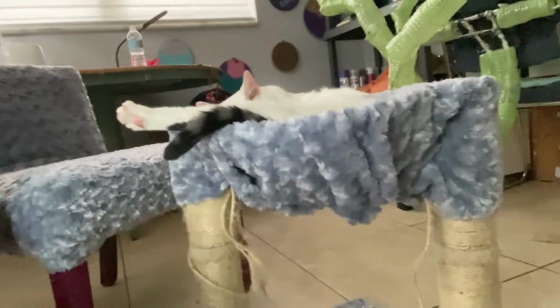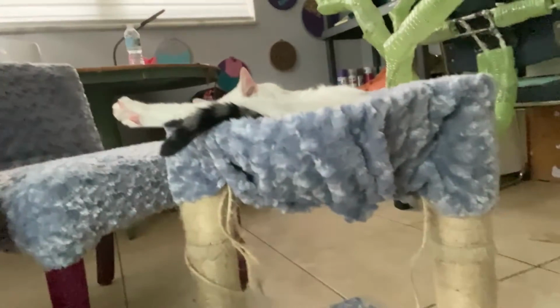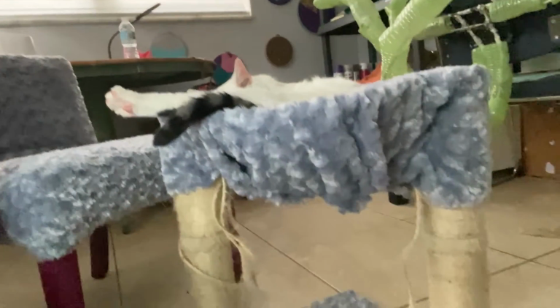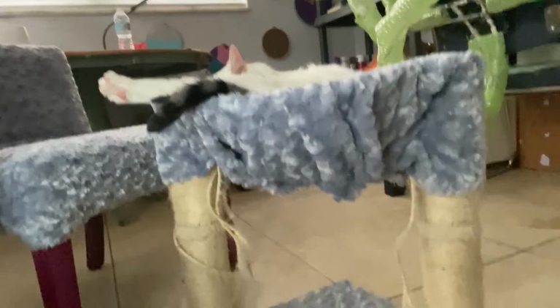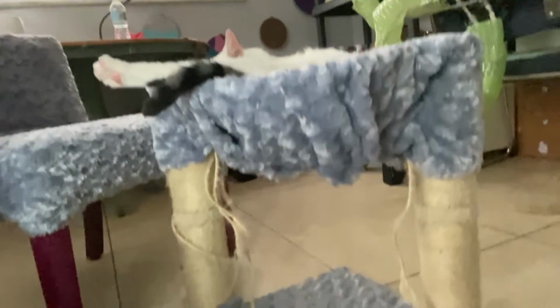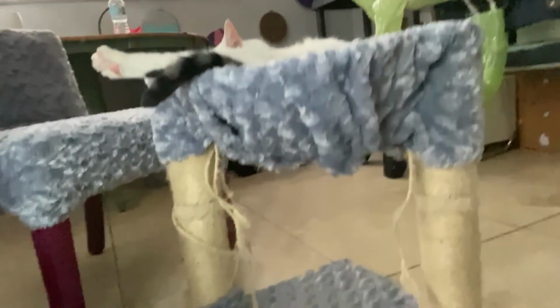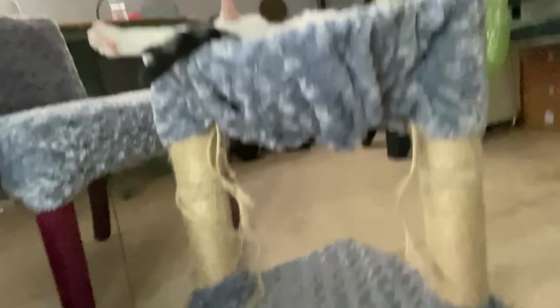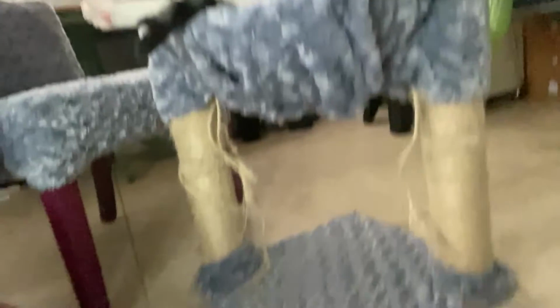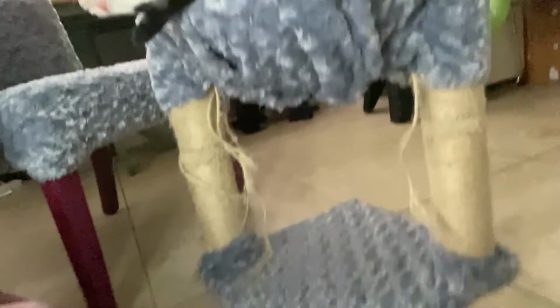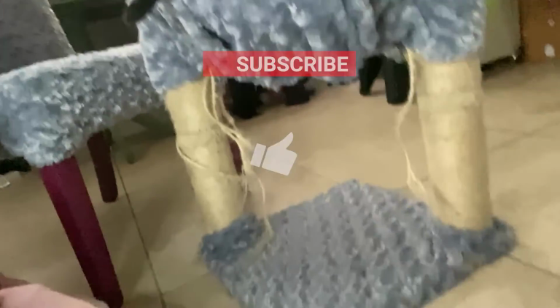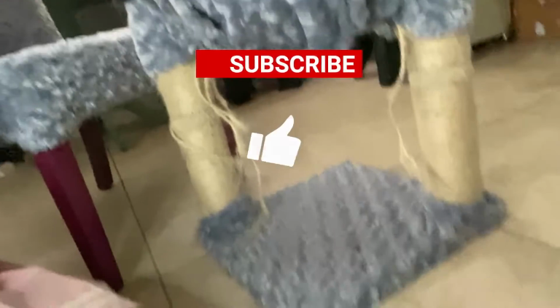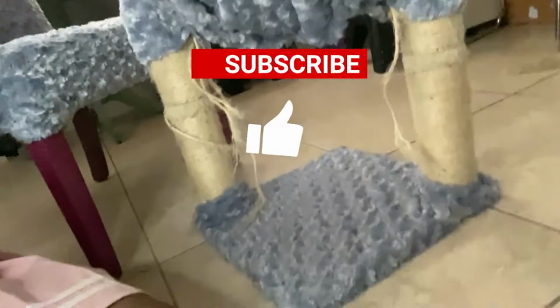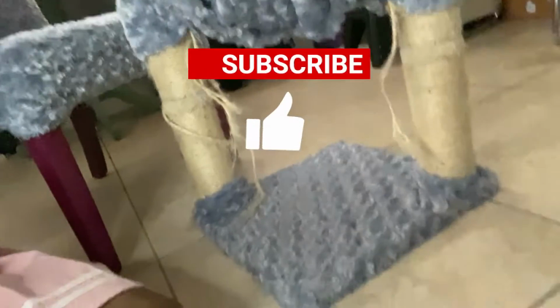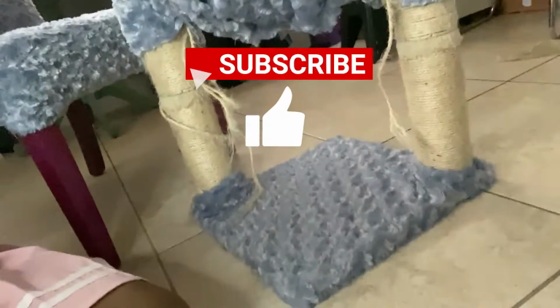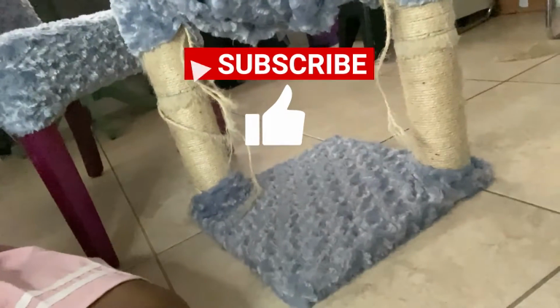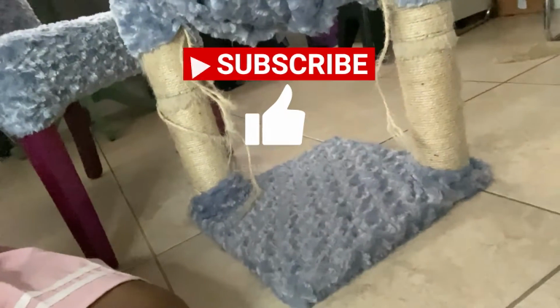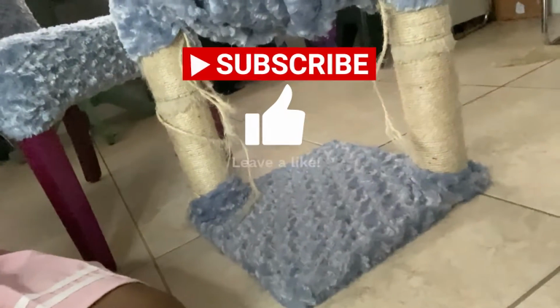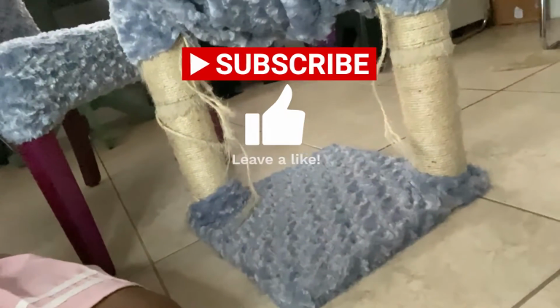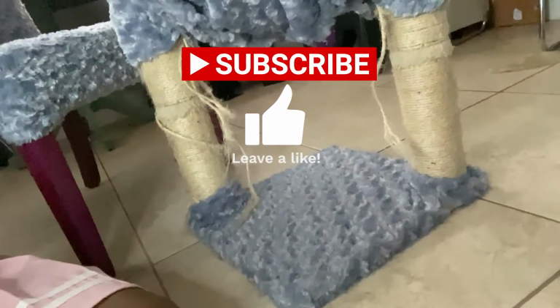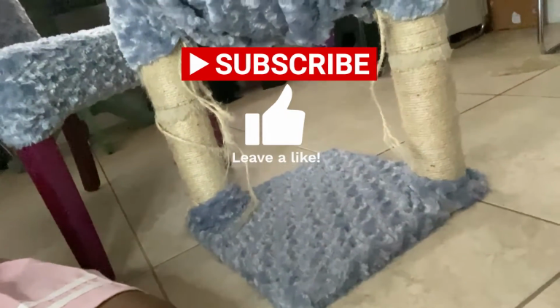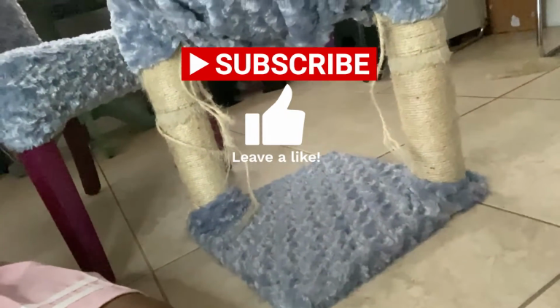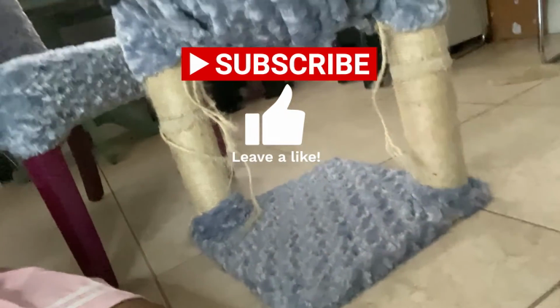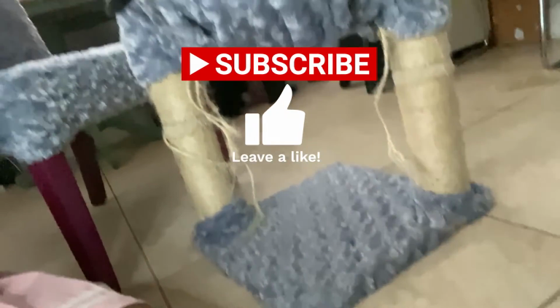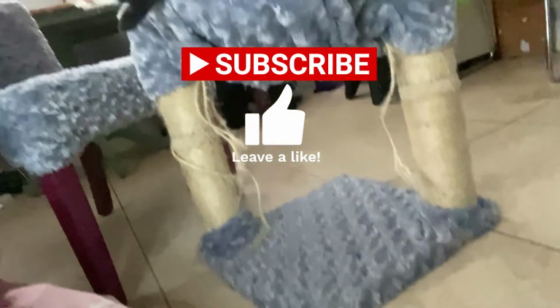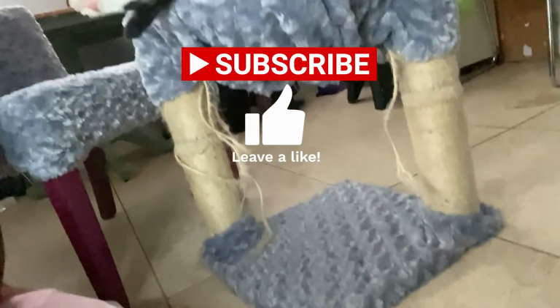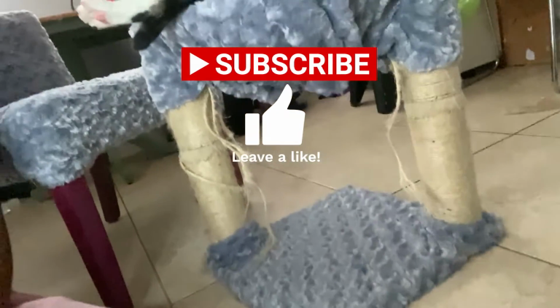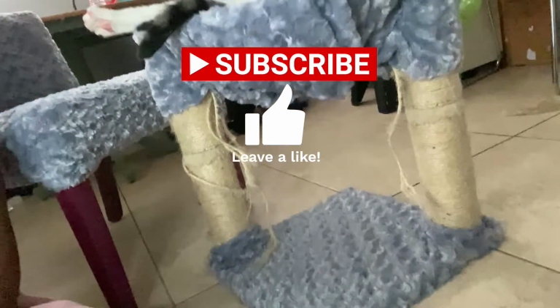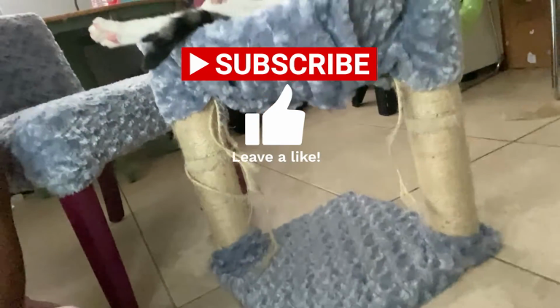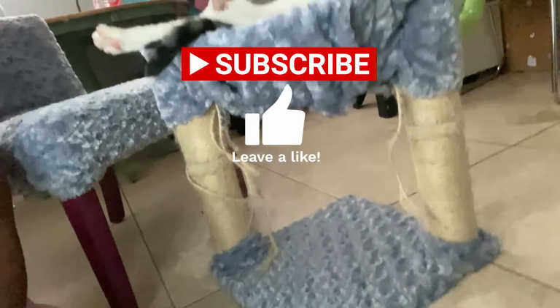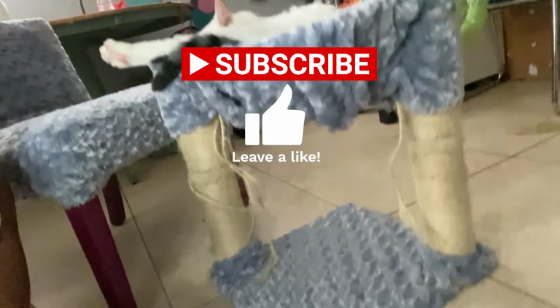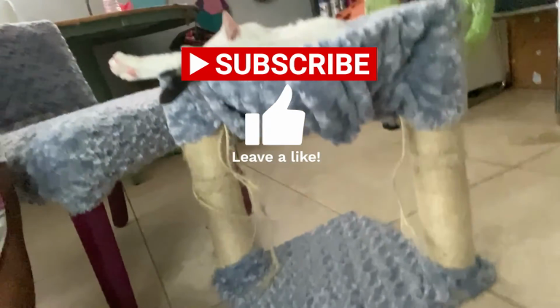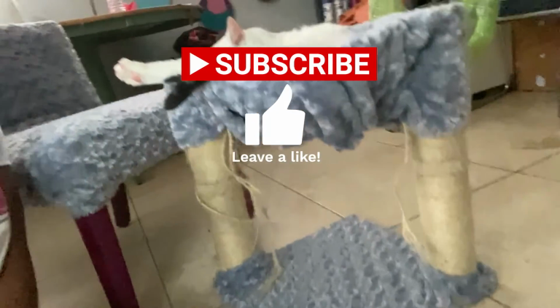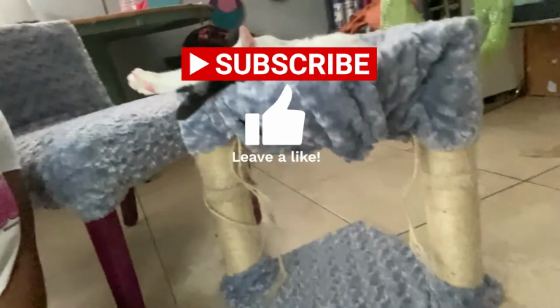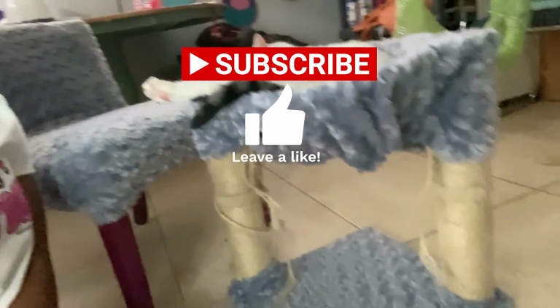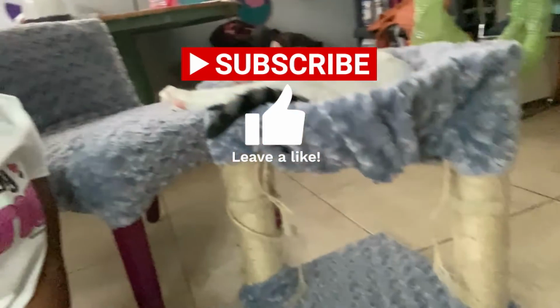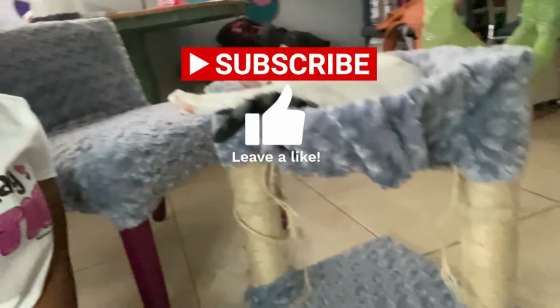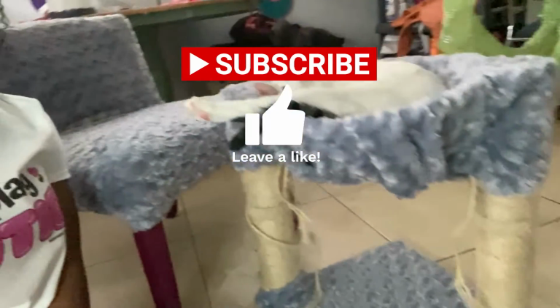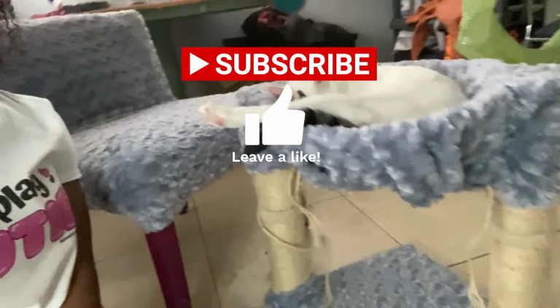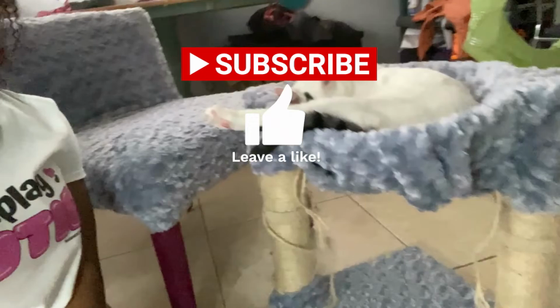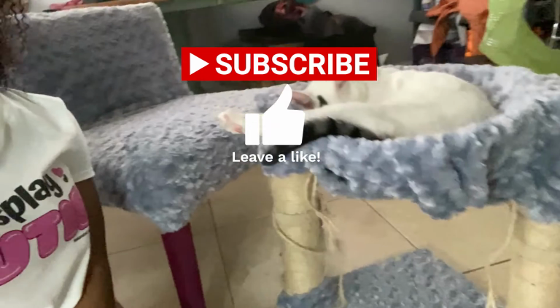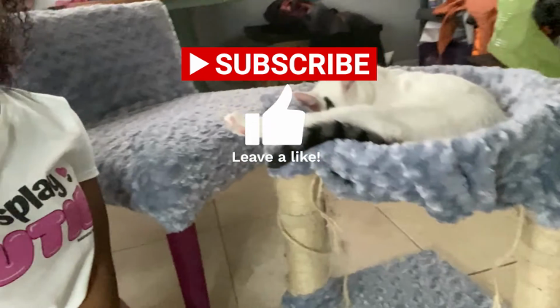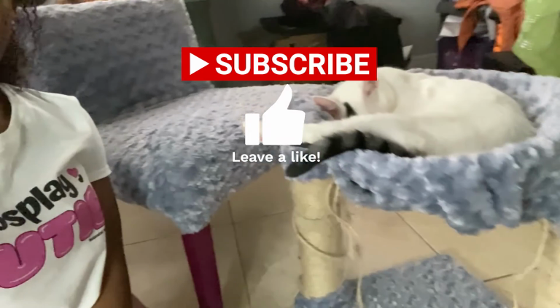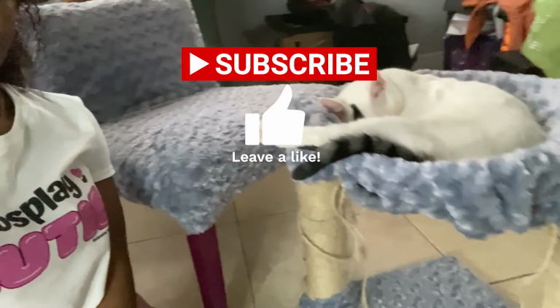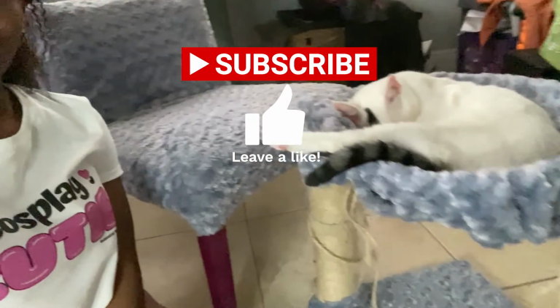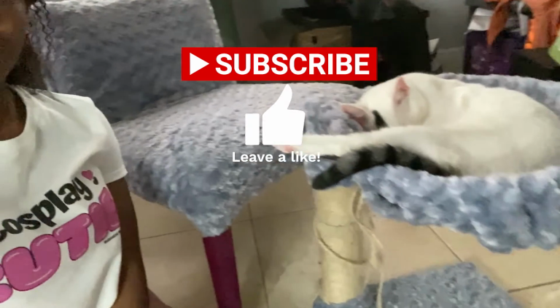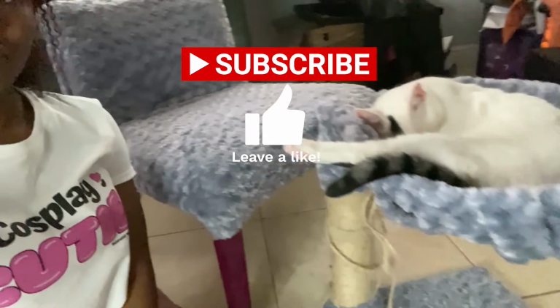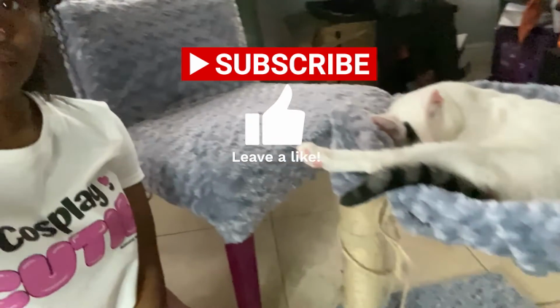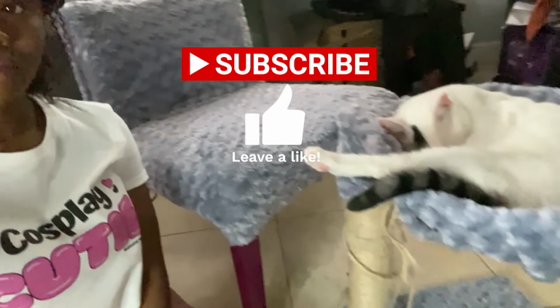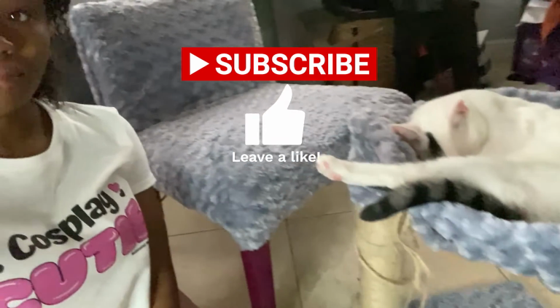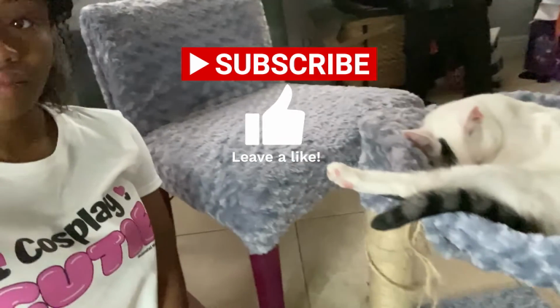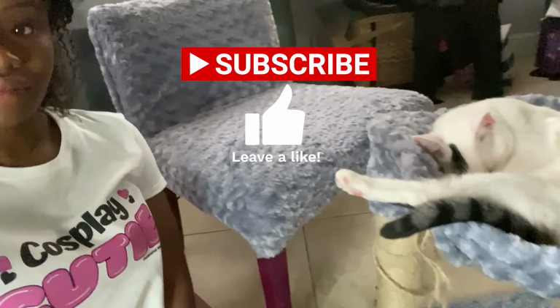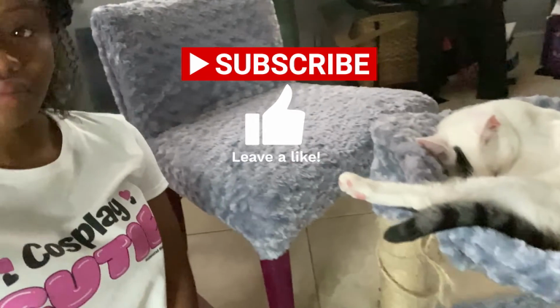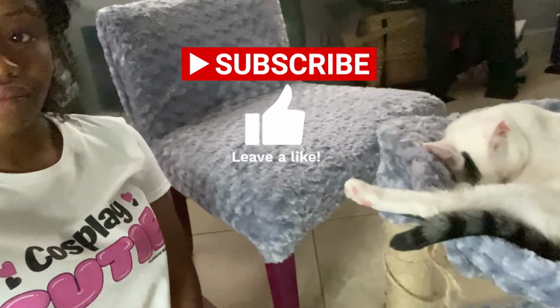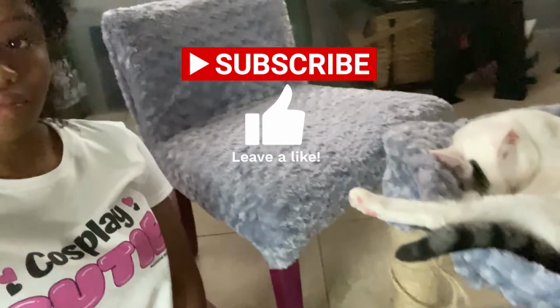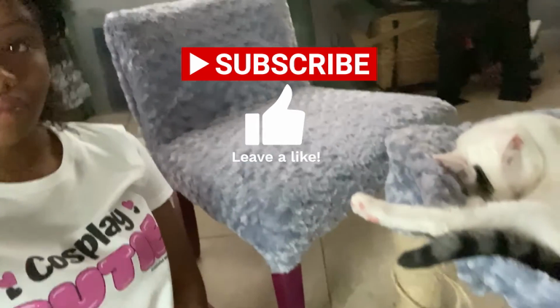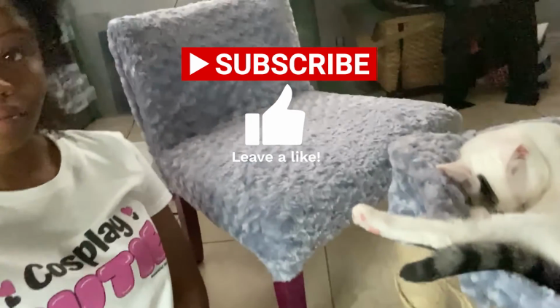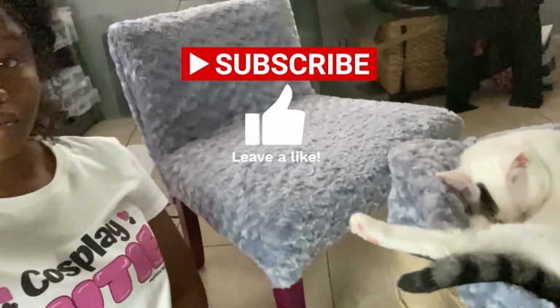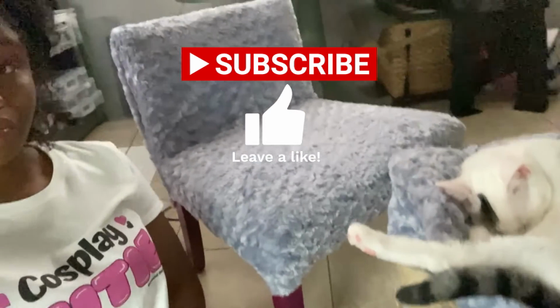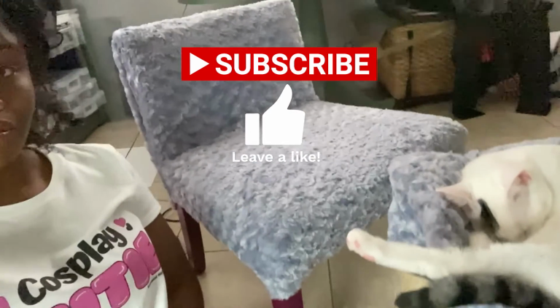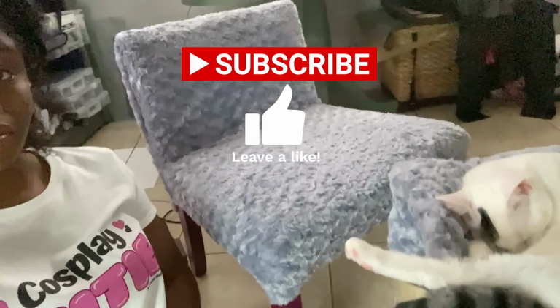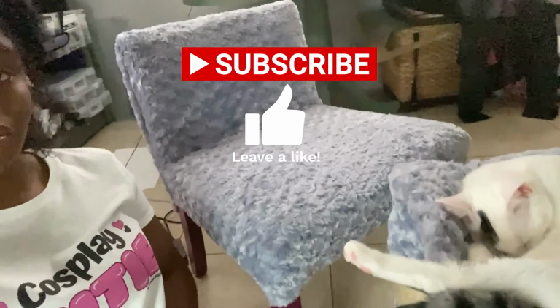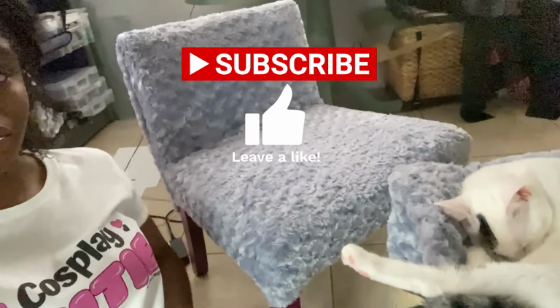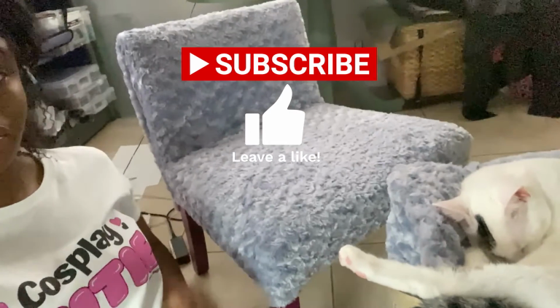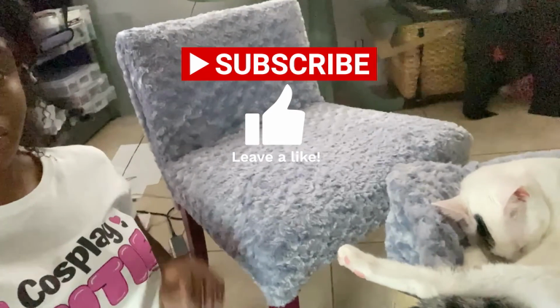I show how I gave that cat tree a makeover in my next video. Thanks for watching!